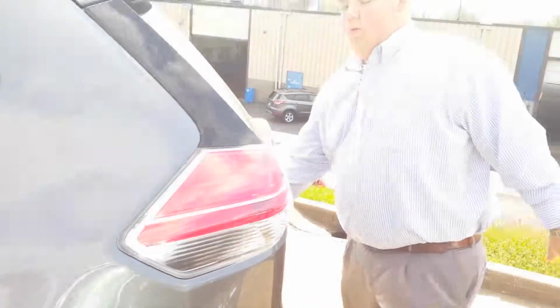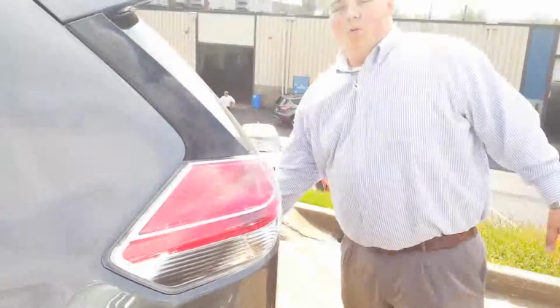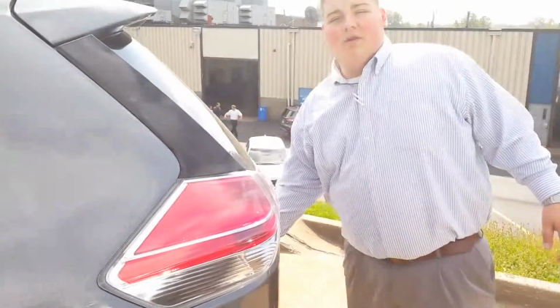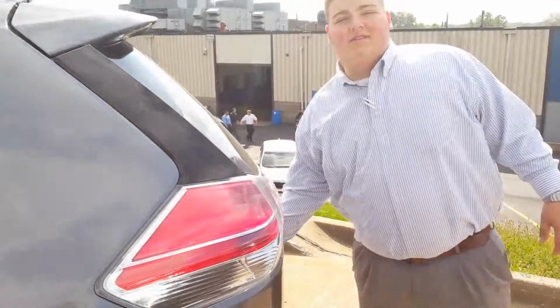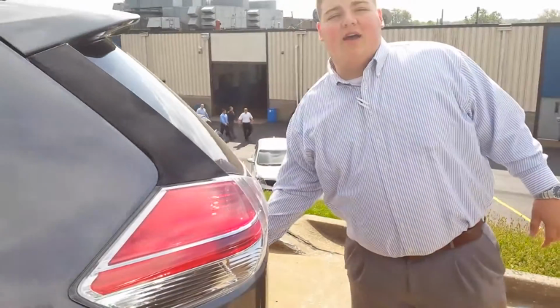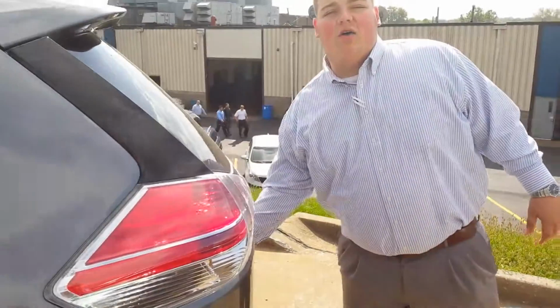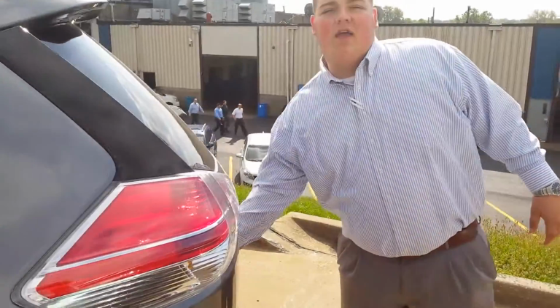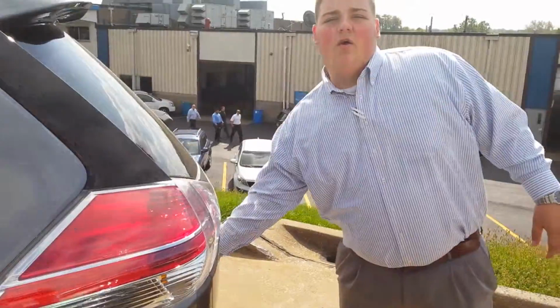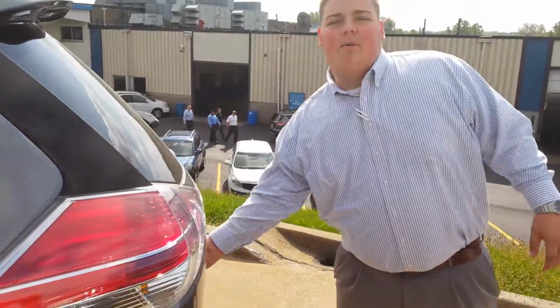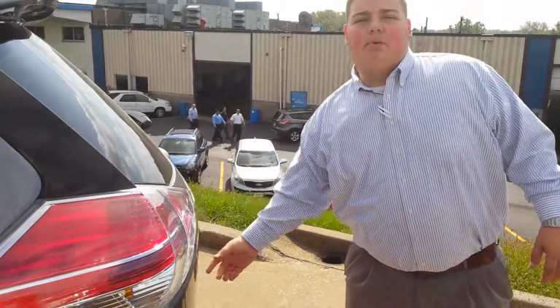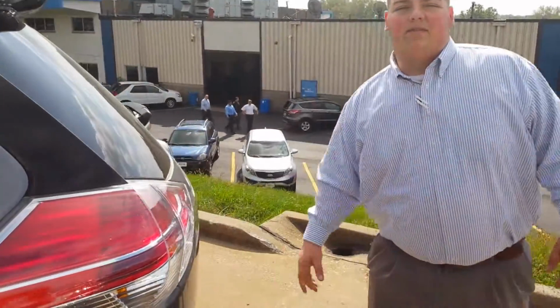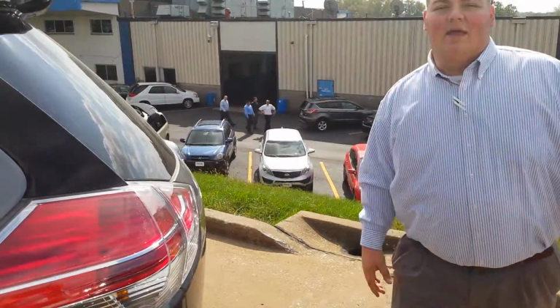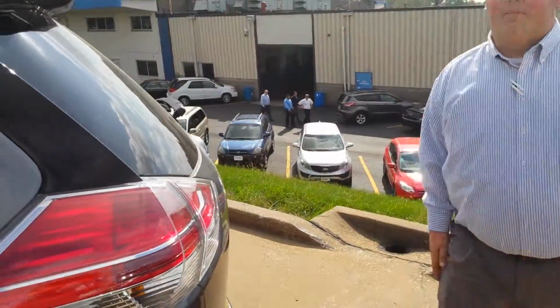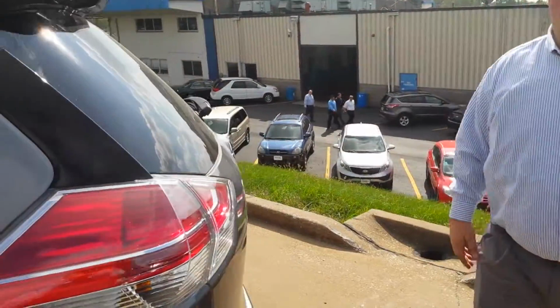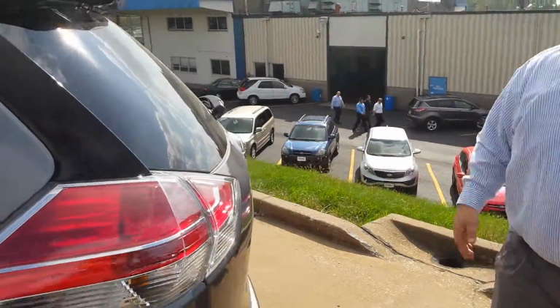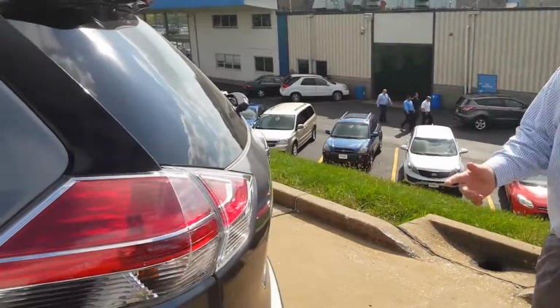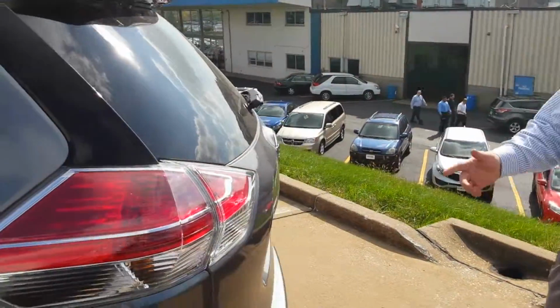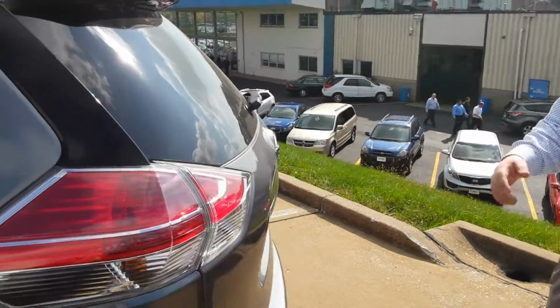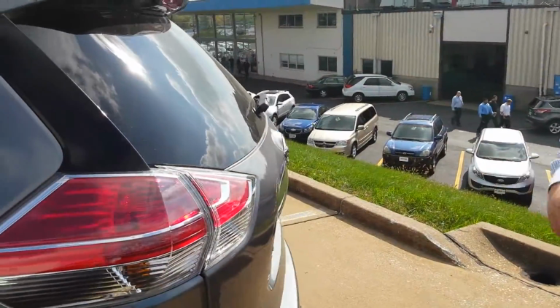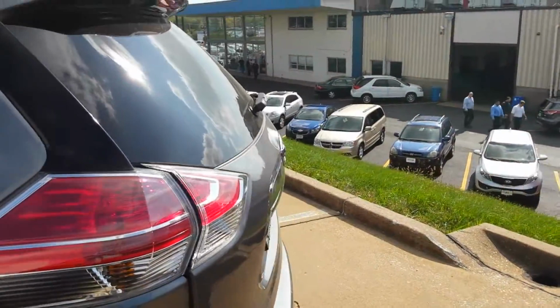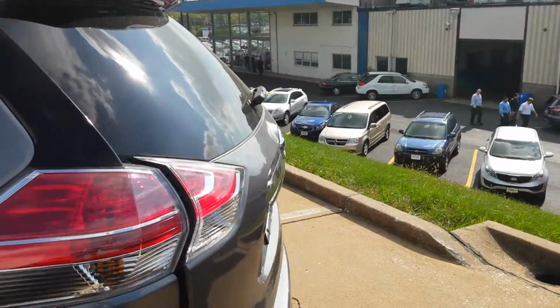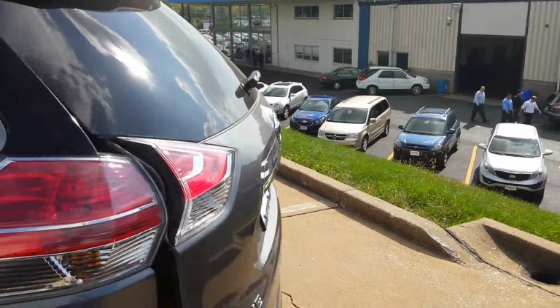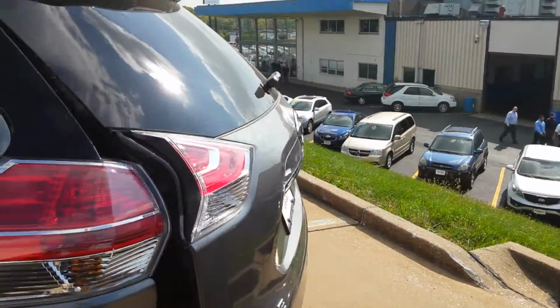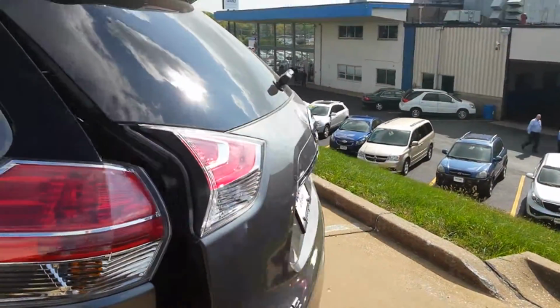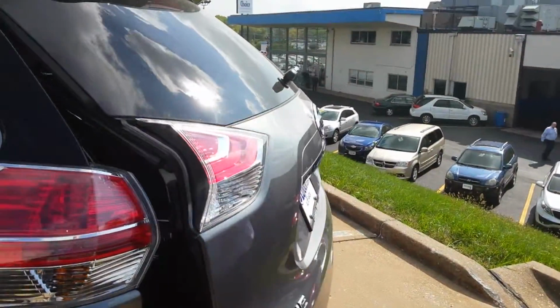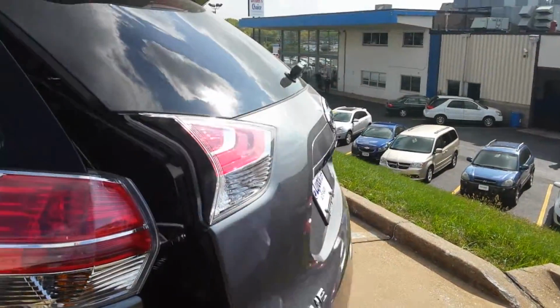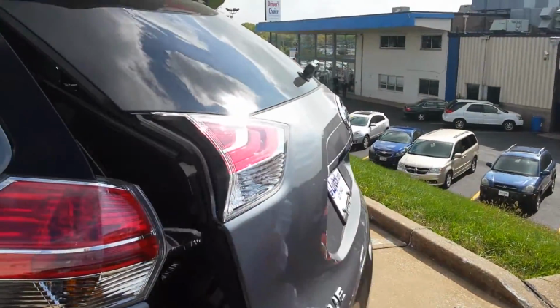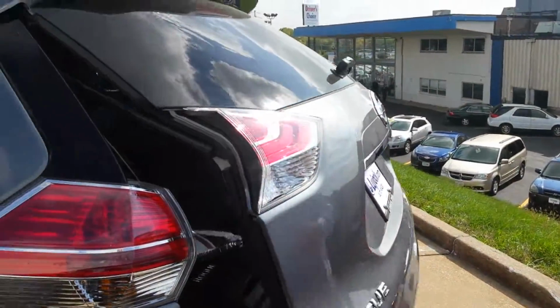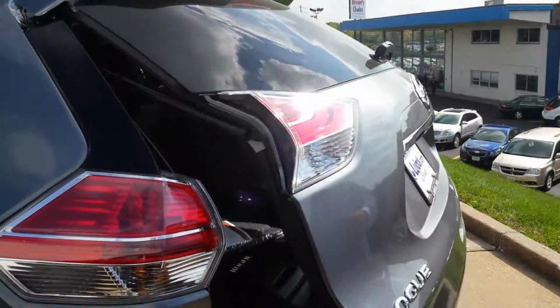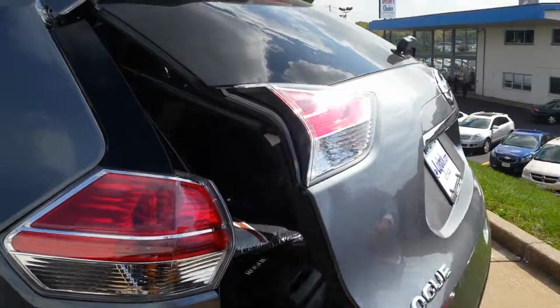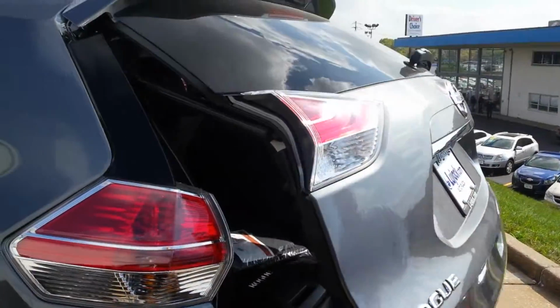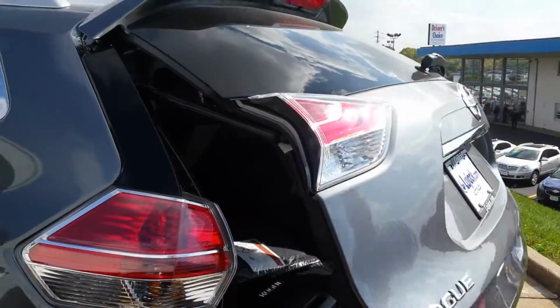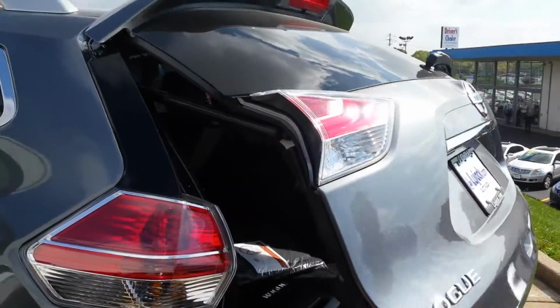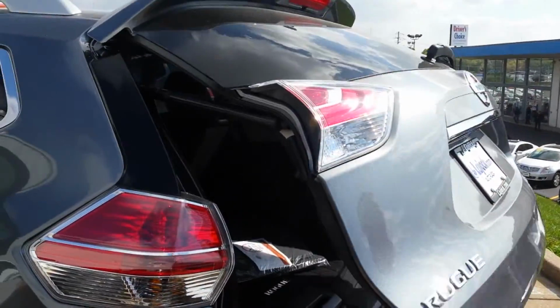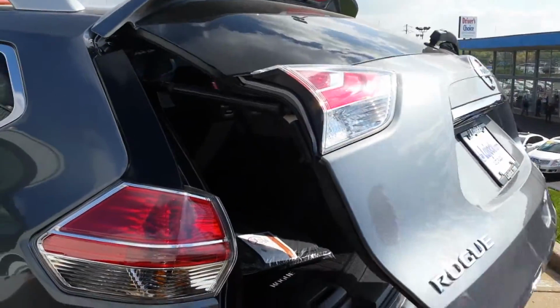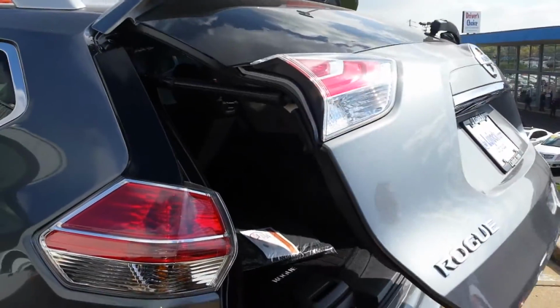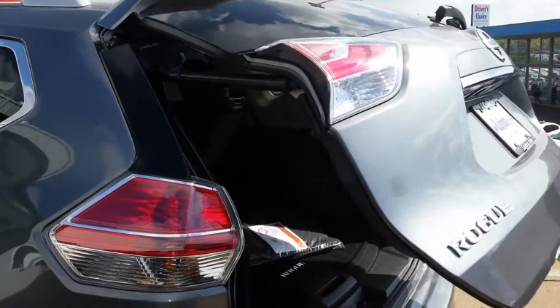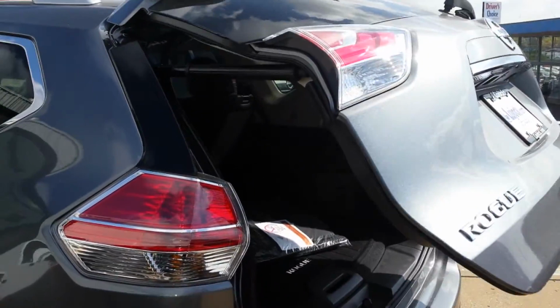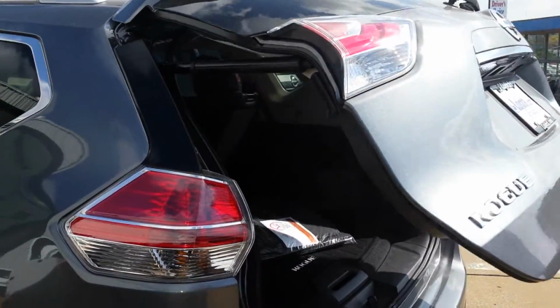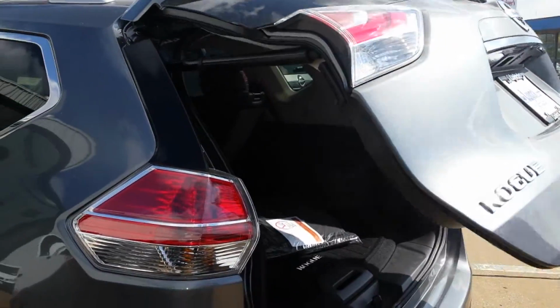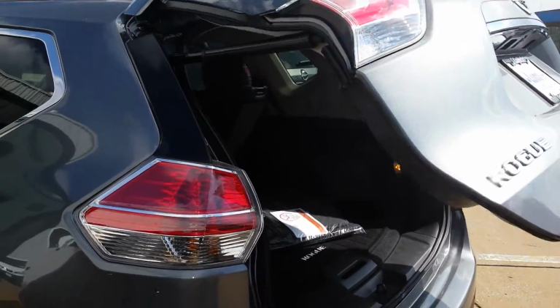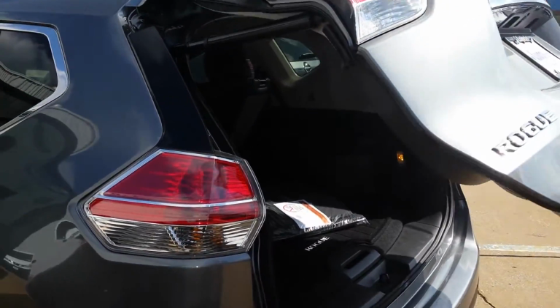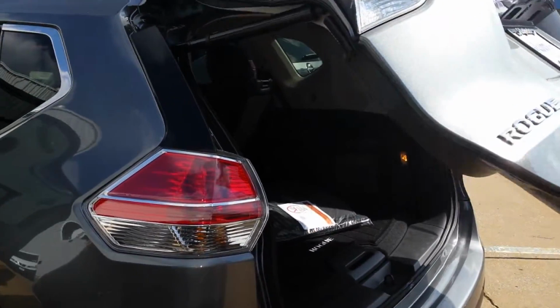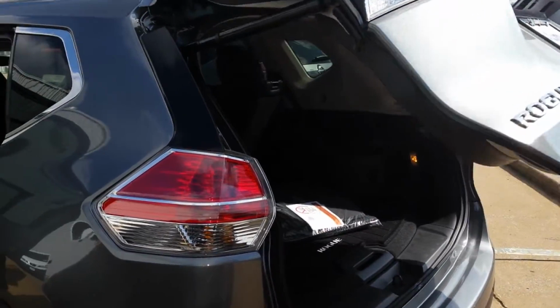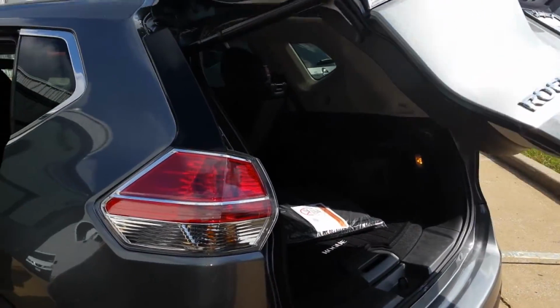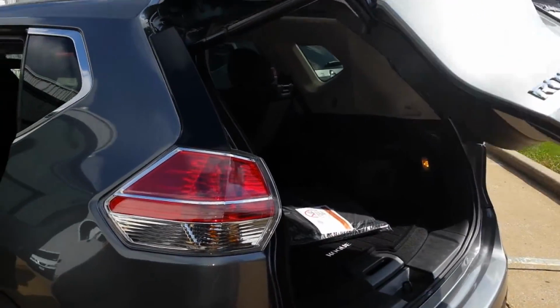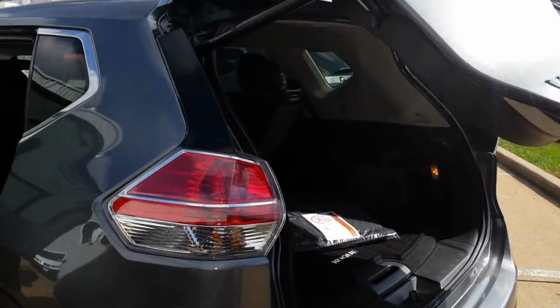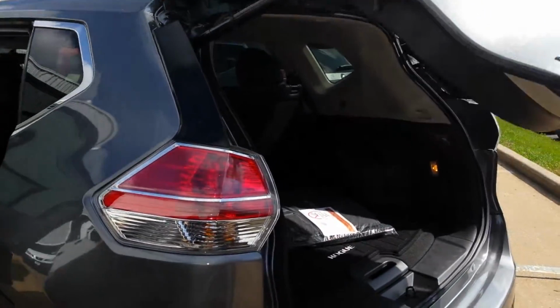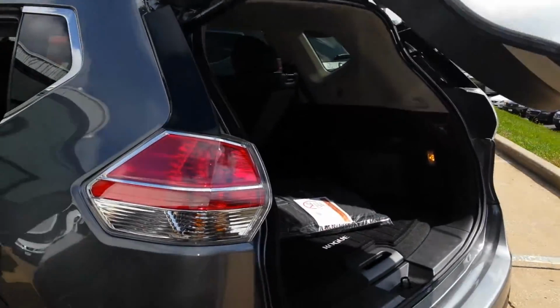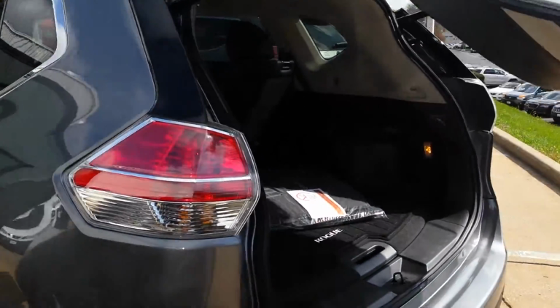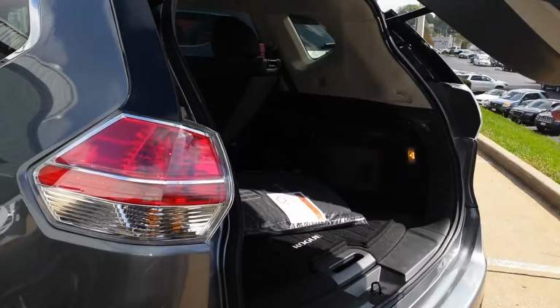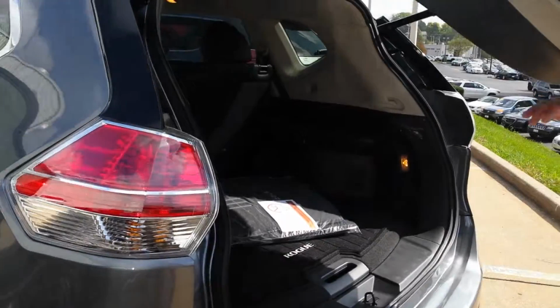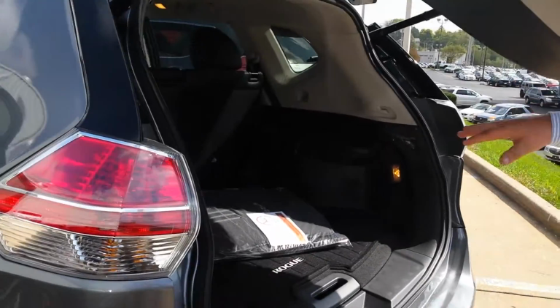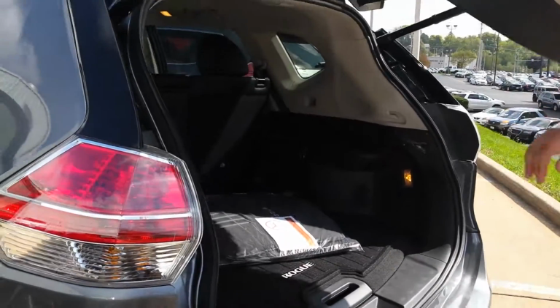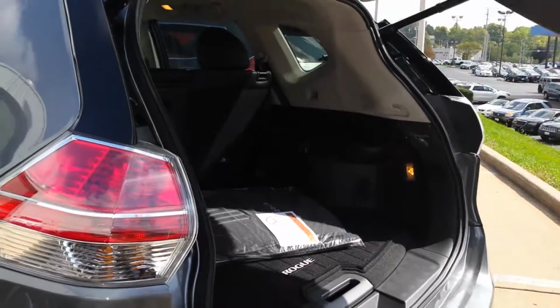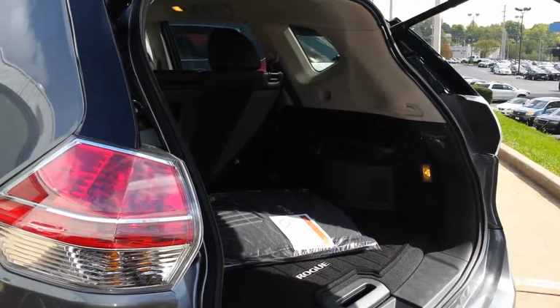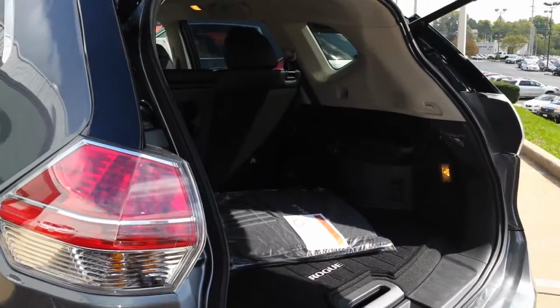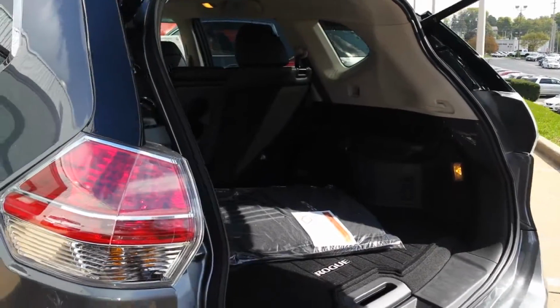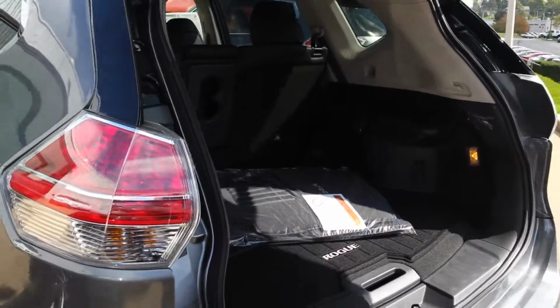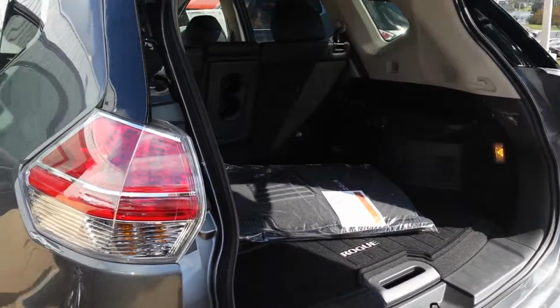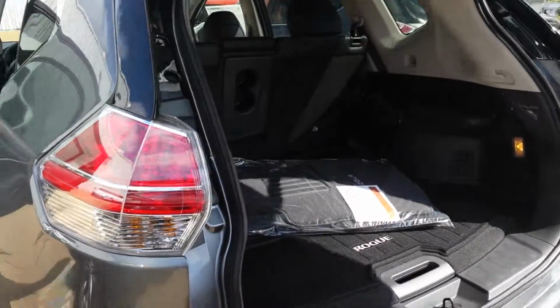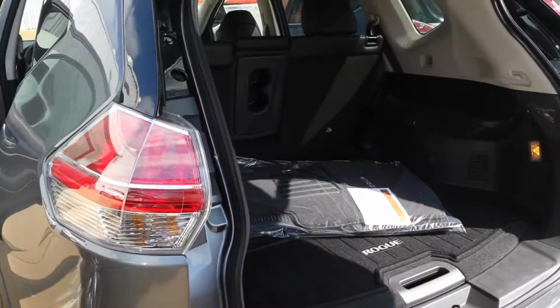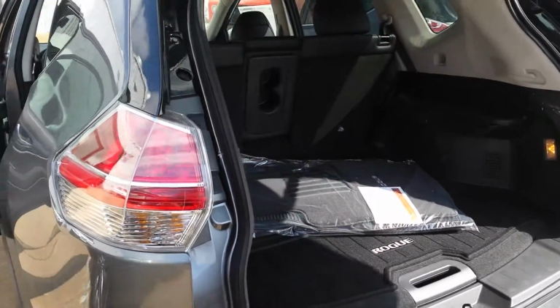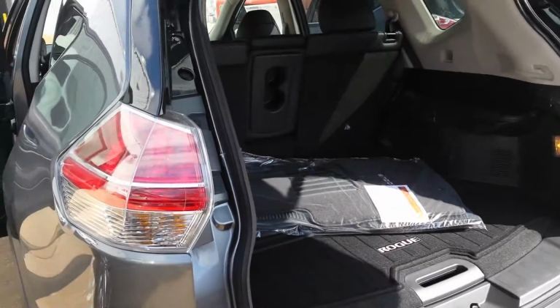With the tailgate, you go ahead and press that button — it is a power liftgate, so it will go all the way up no problem. You have your storage back here as well.